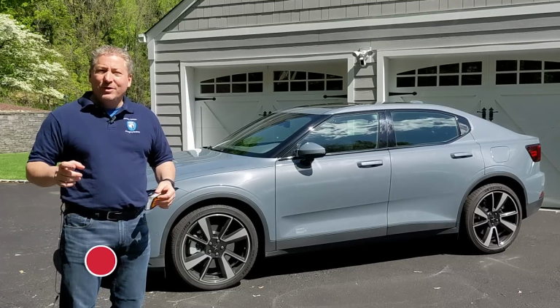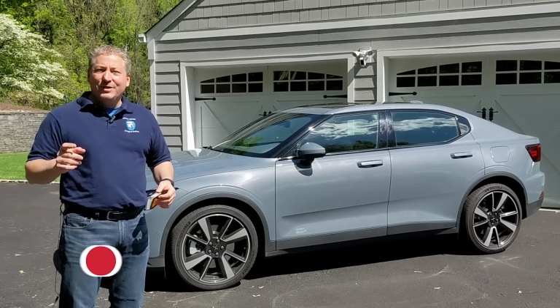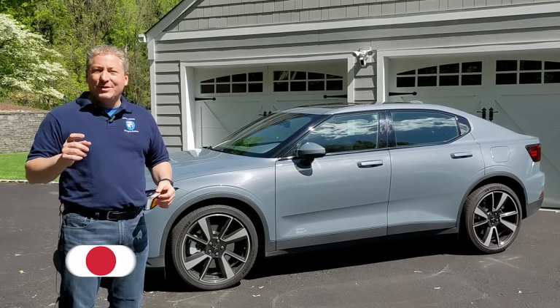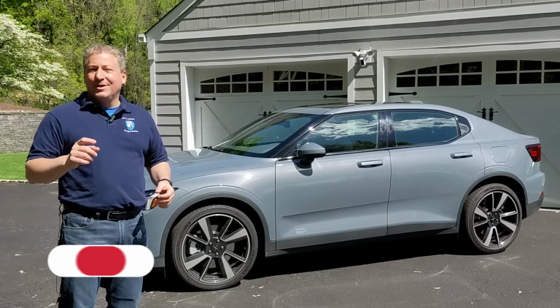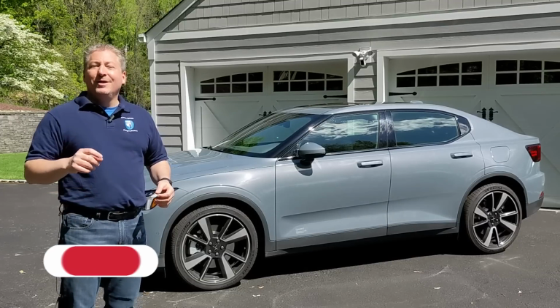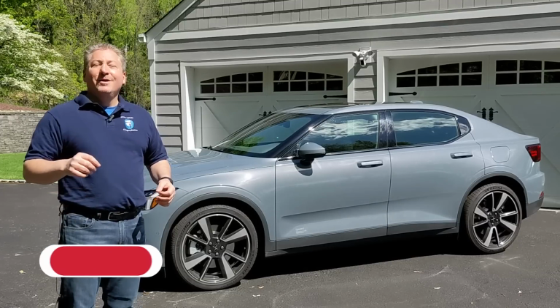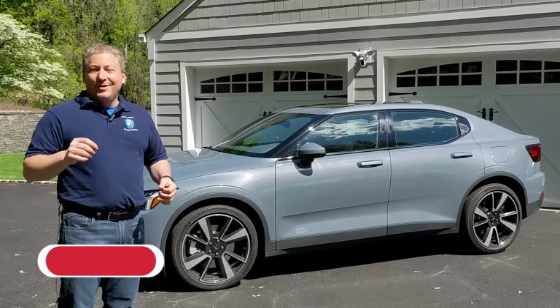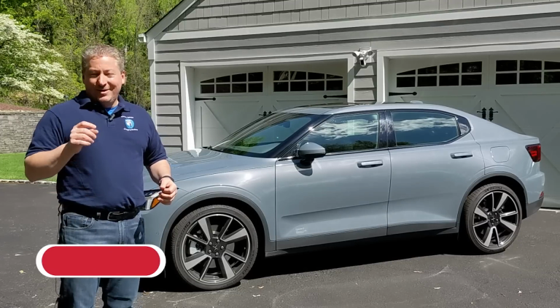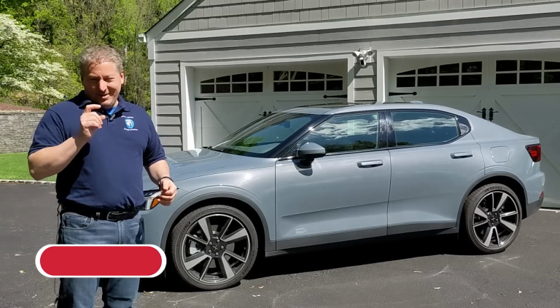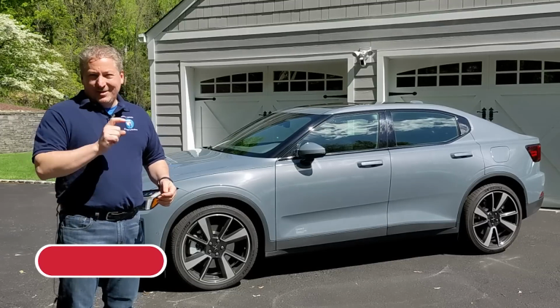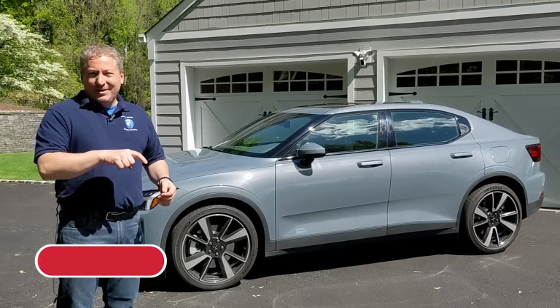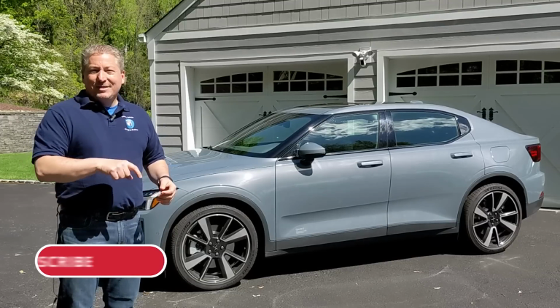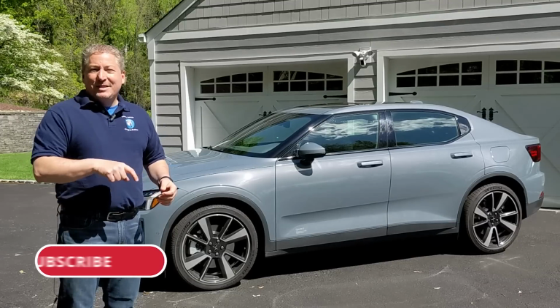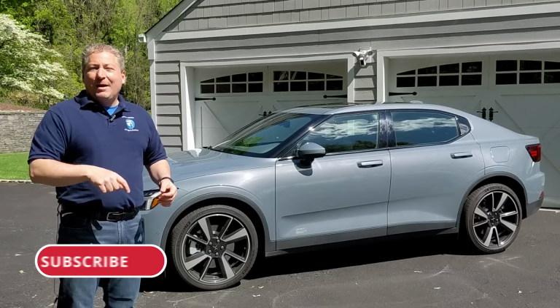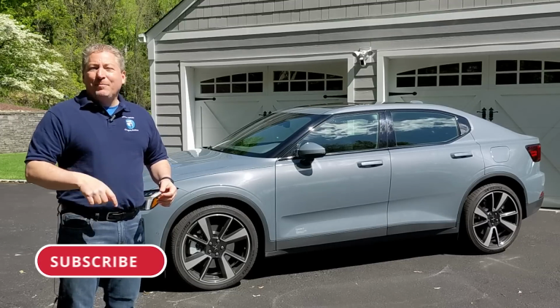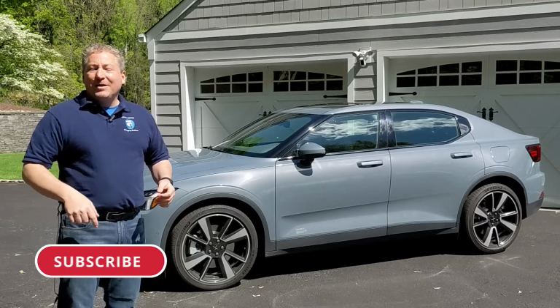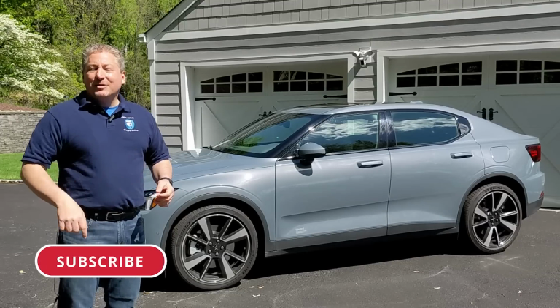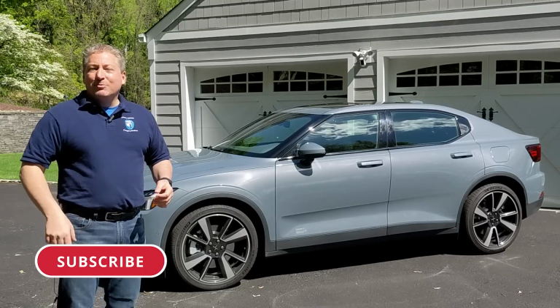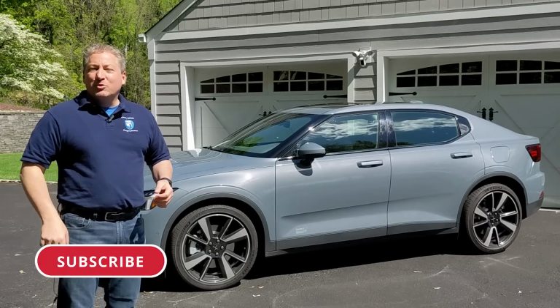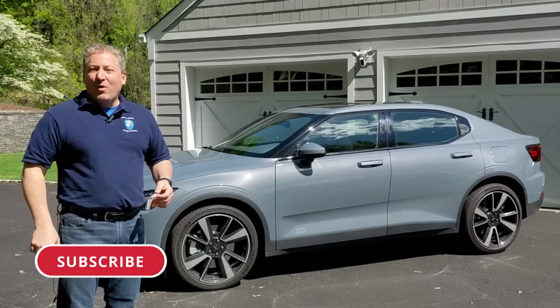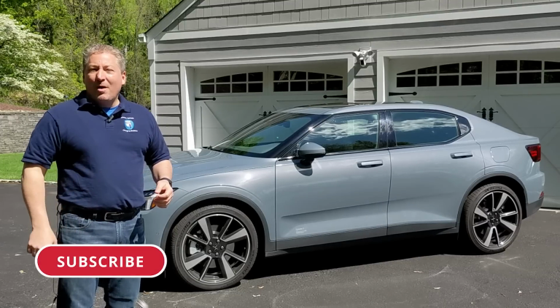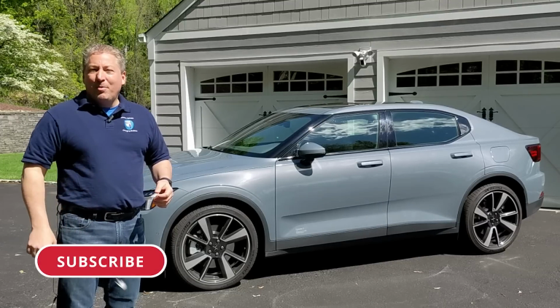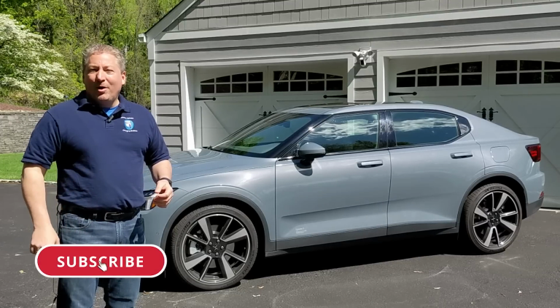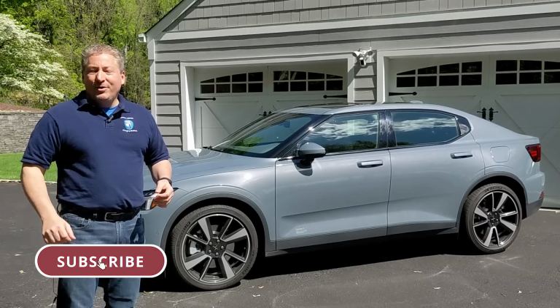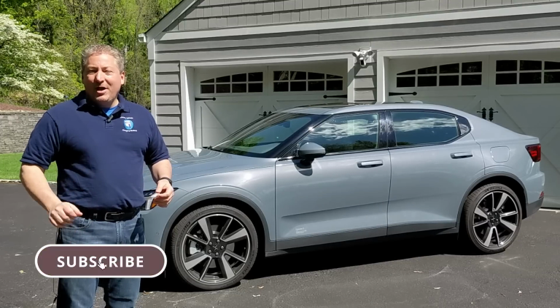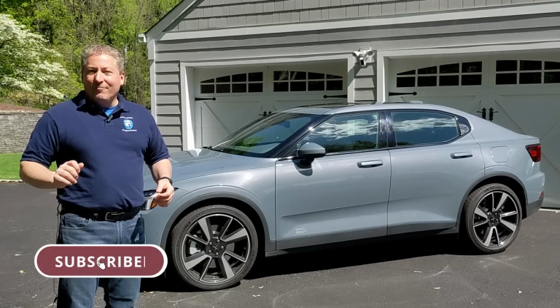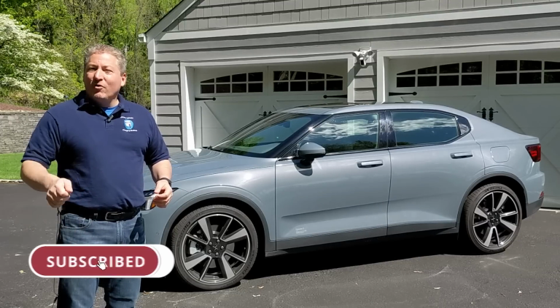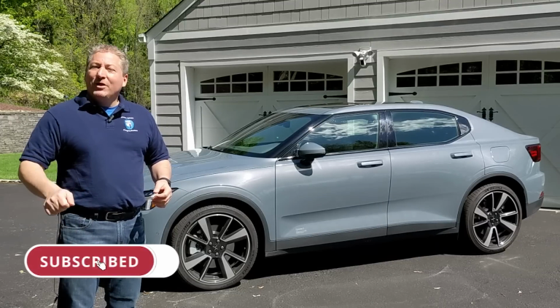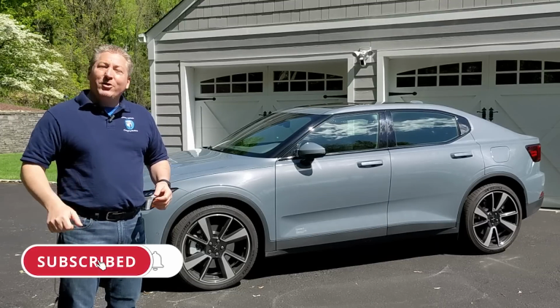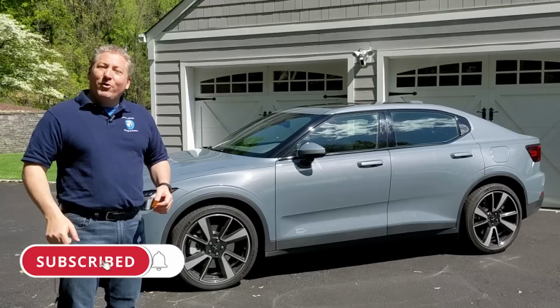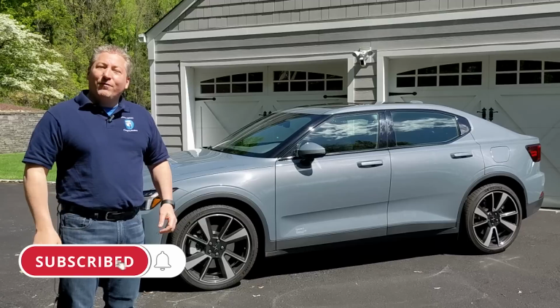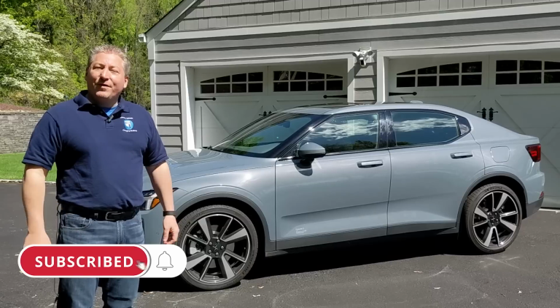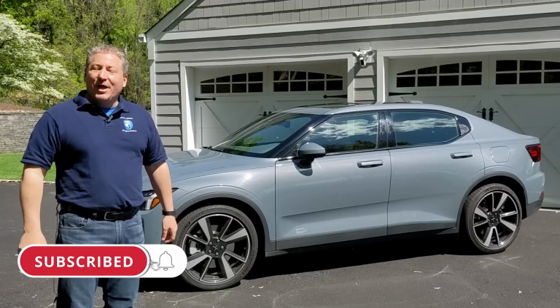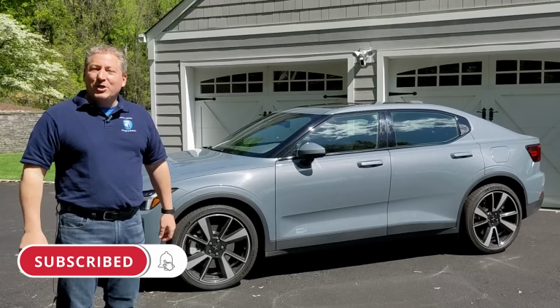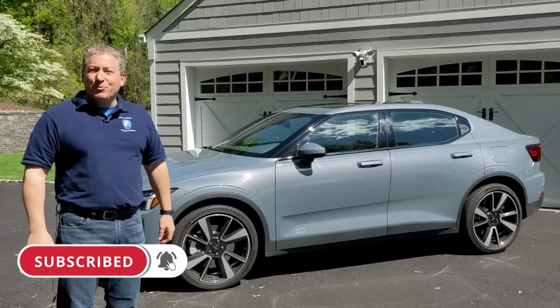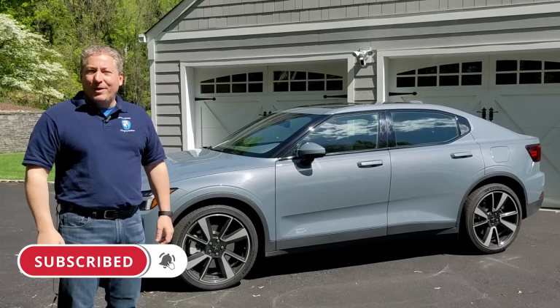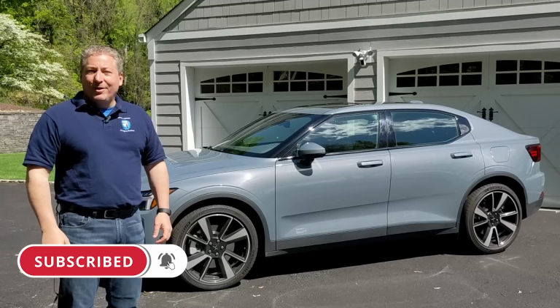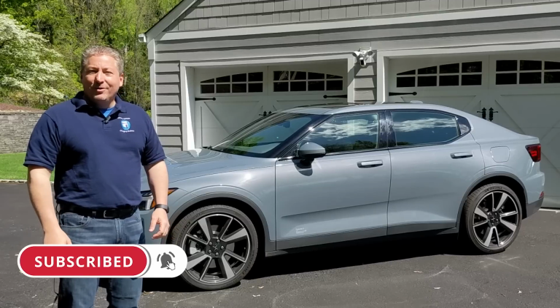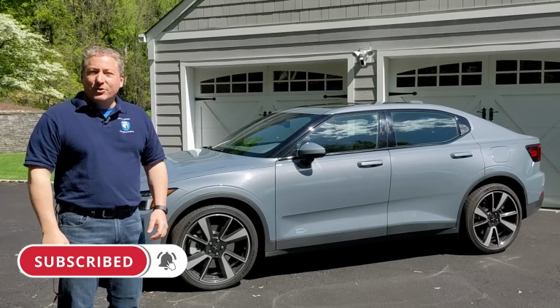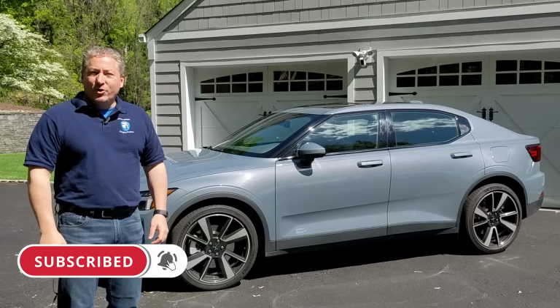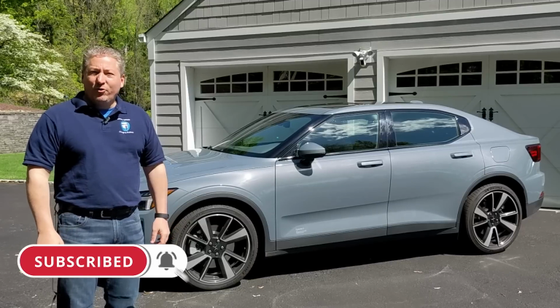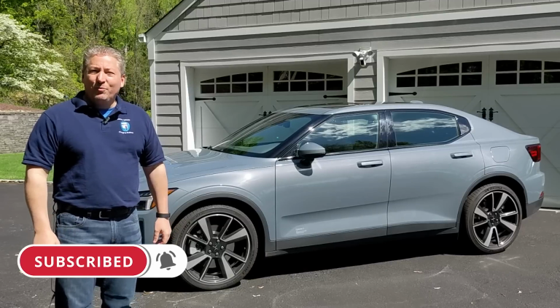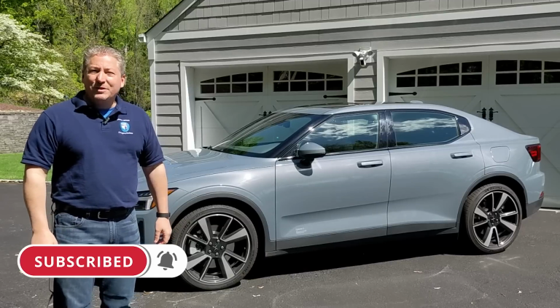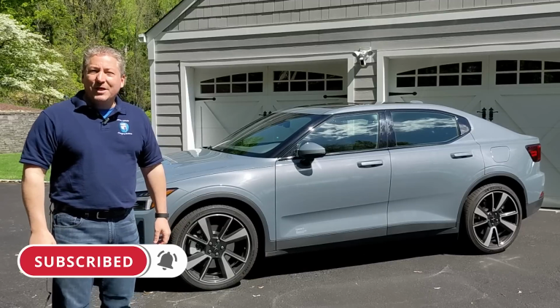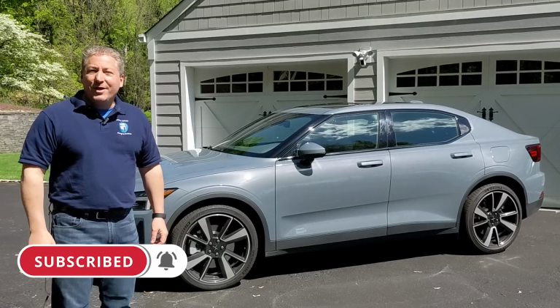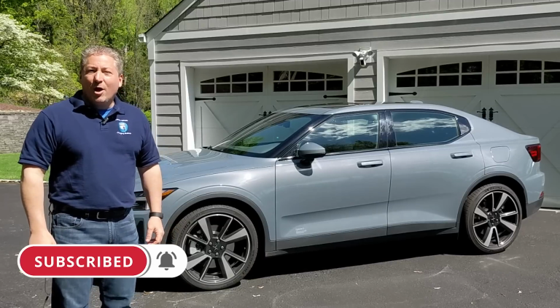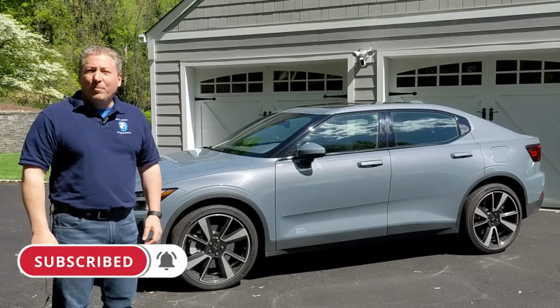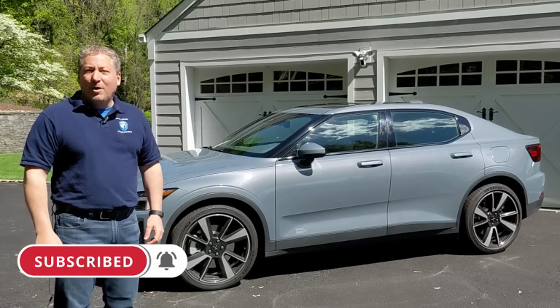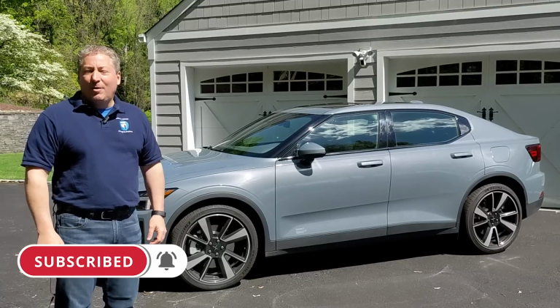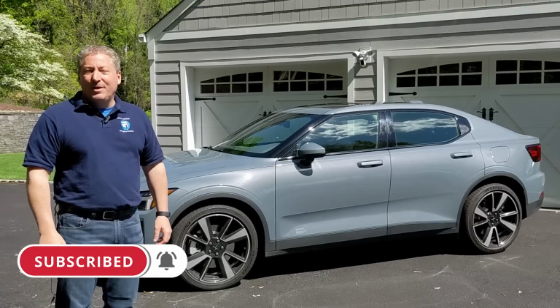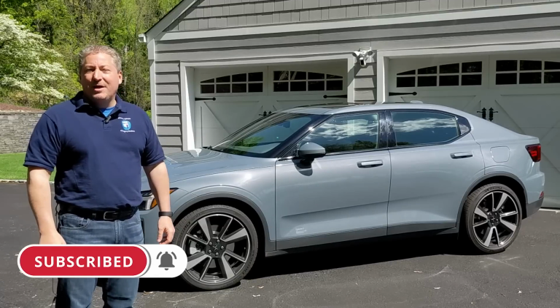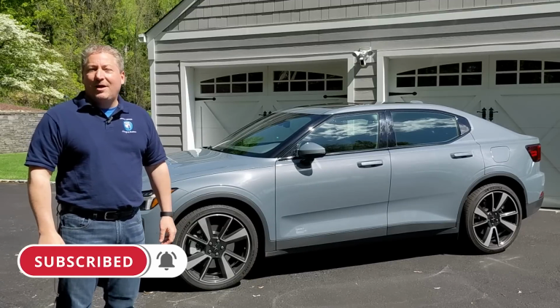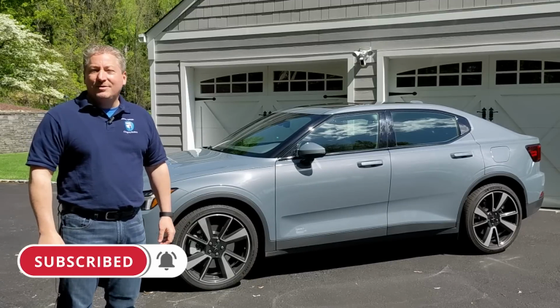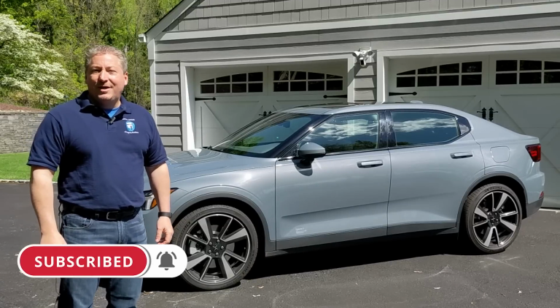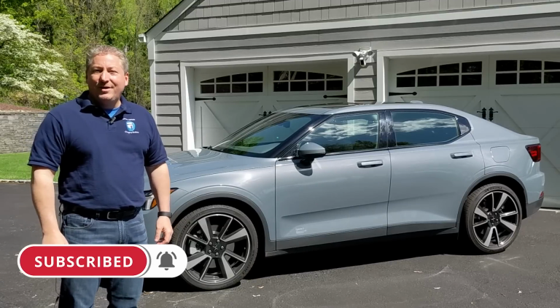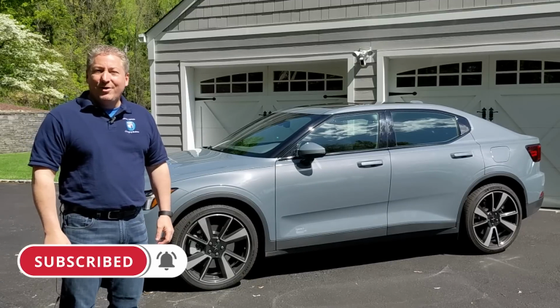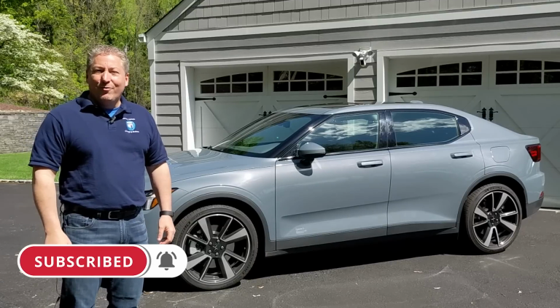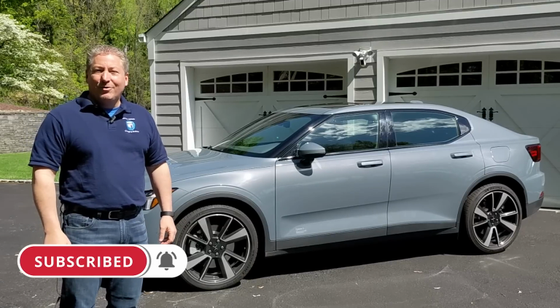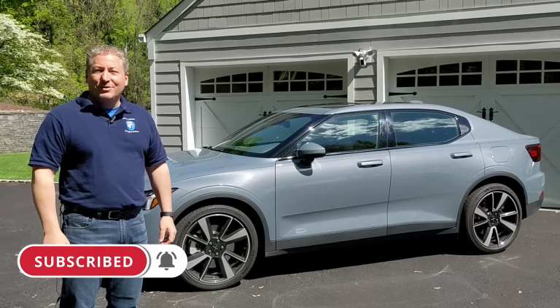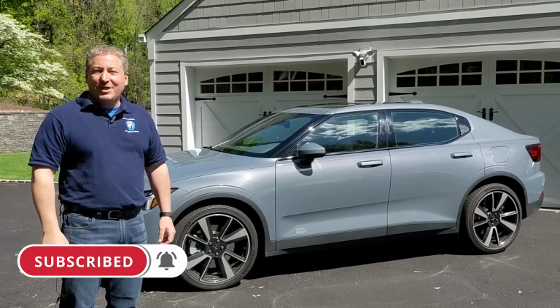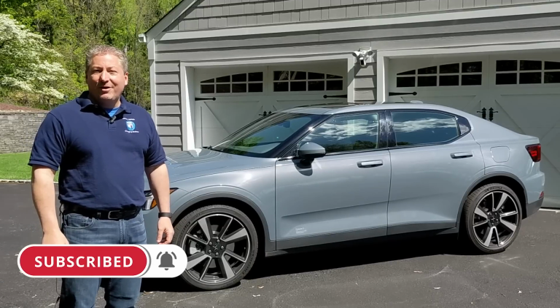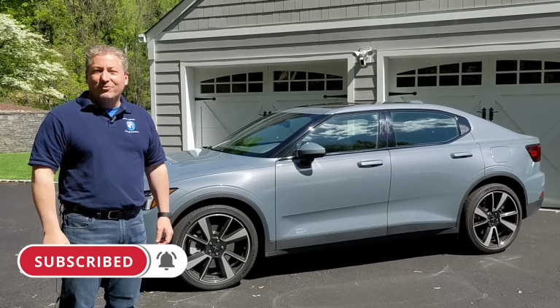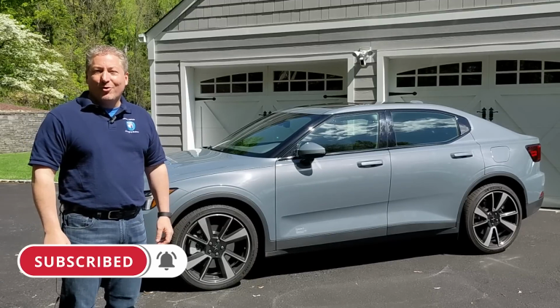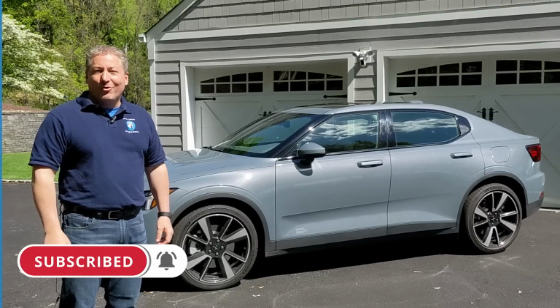Please tap that subscribe button and ring the notification bell so you don't miss any upcoming content here on State of Charge.